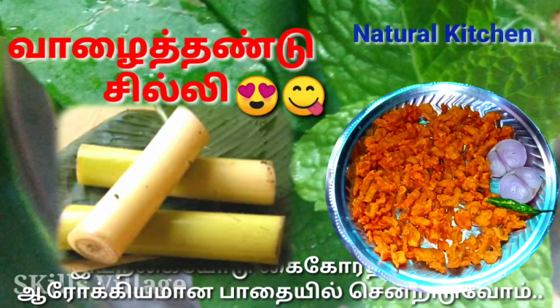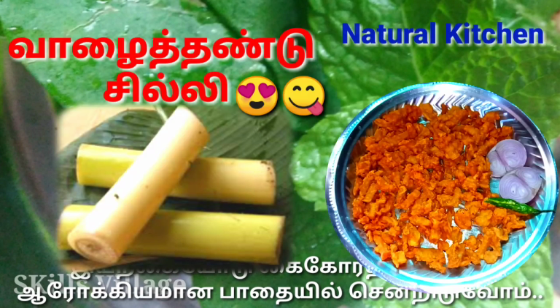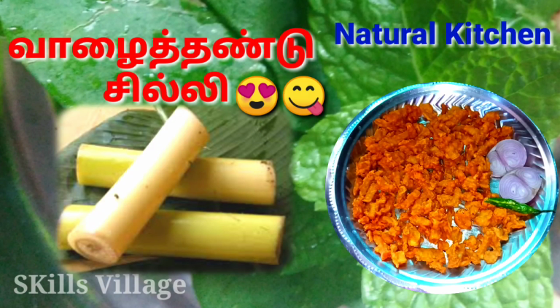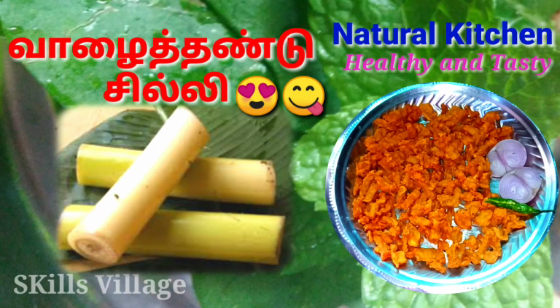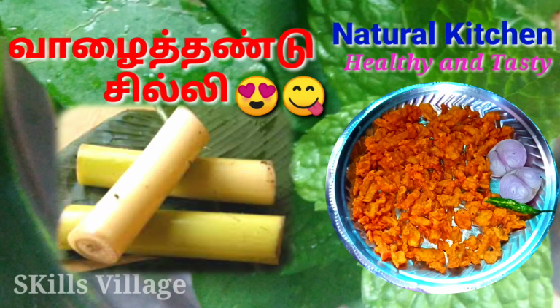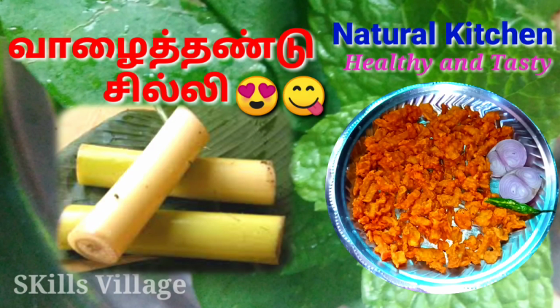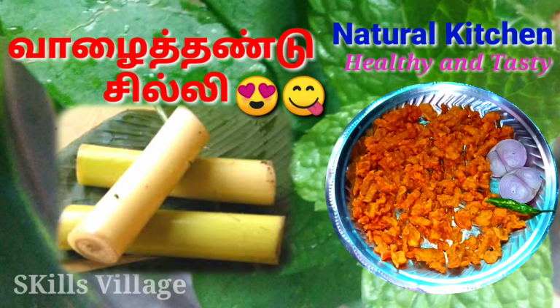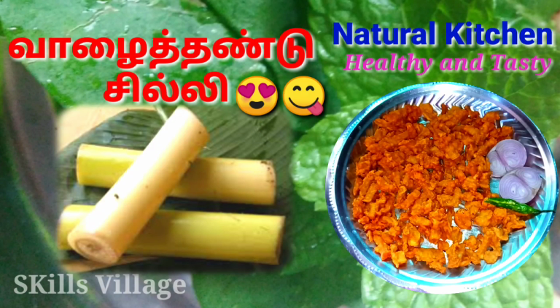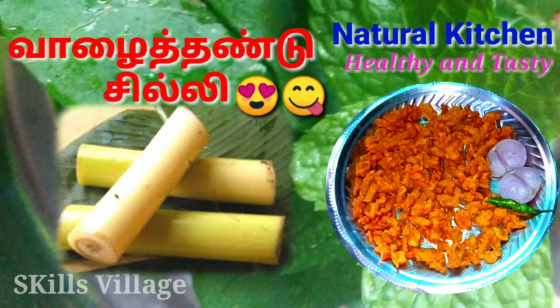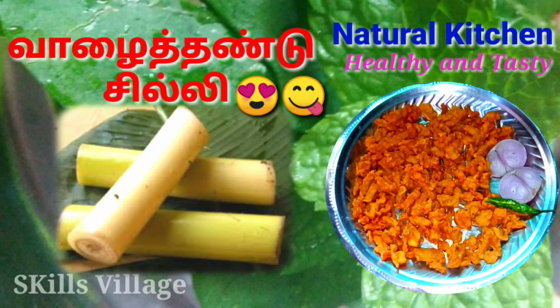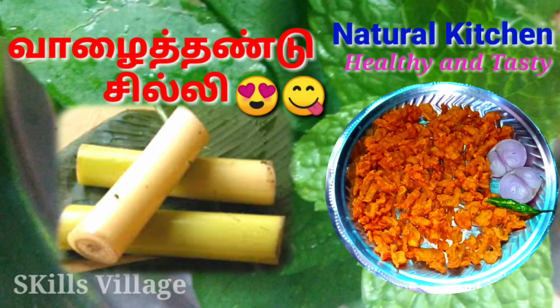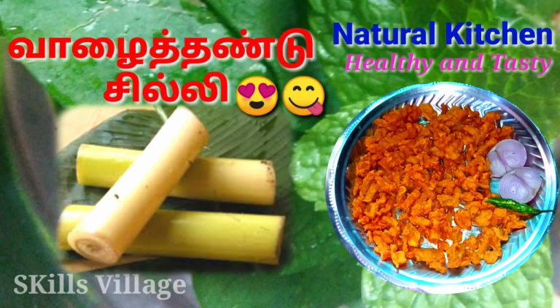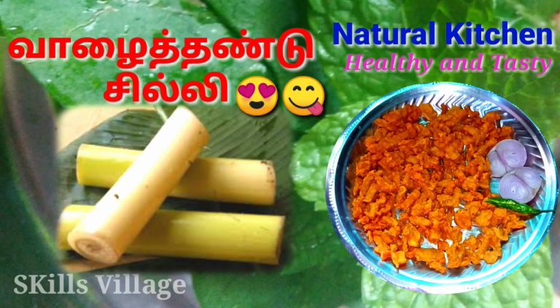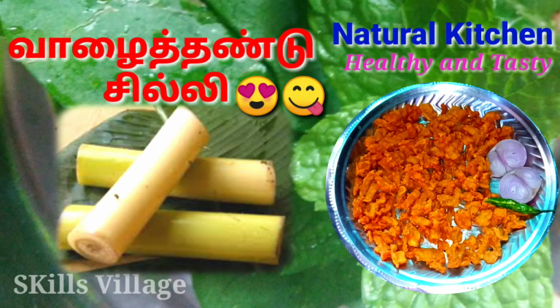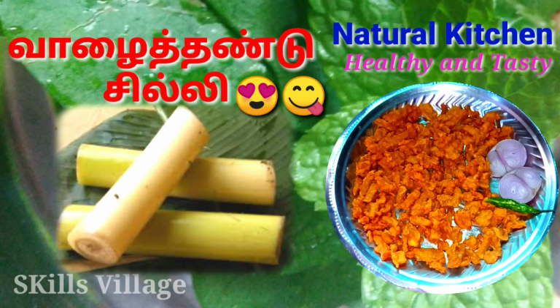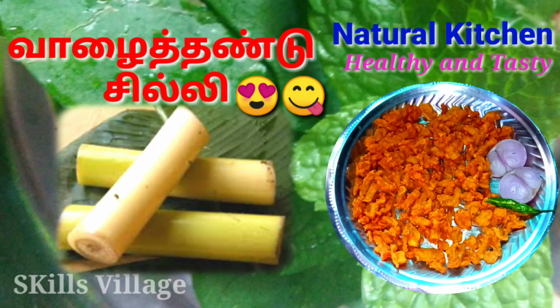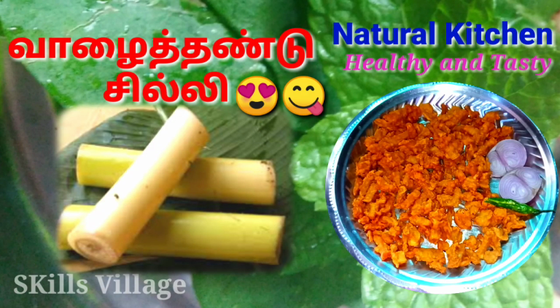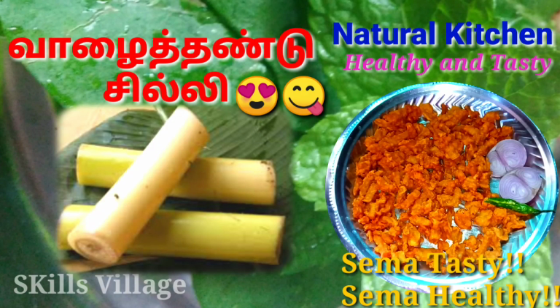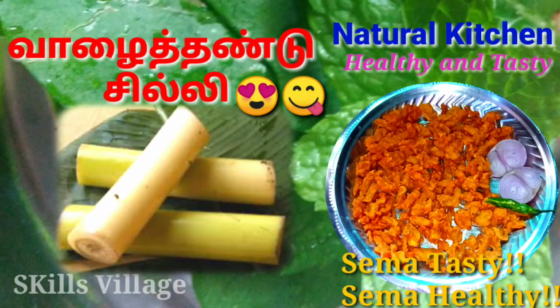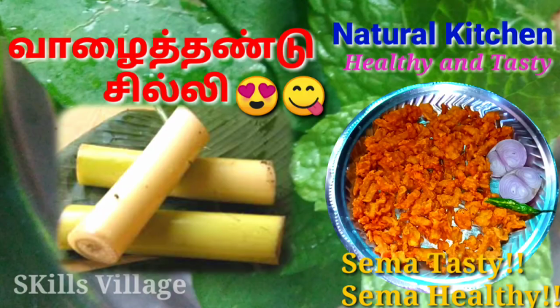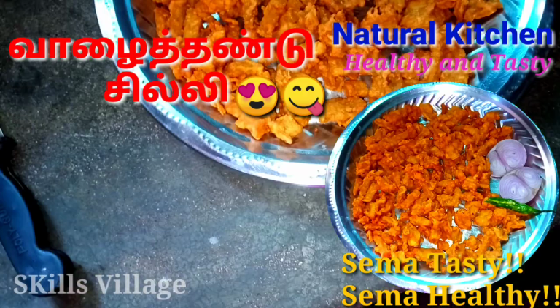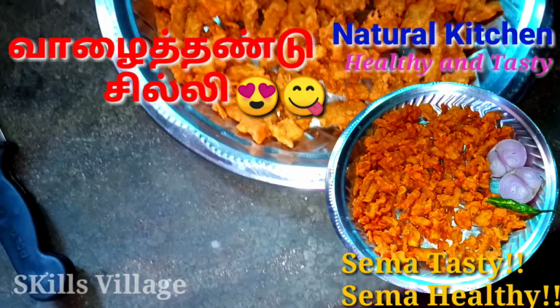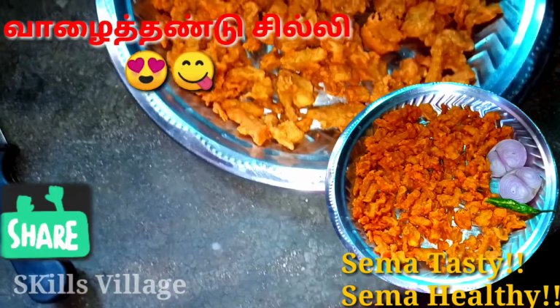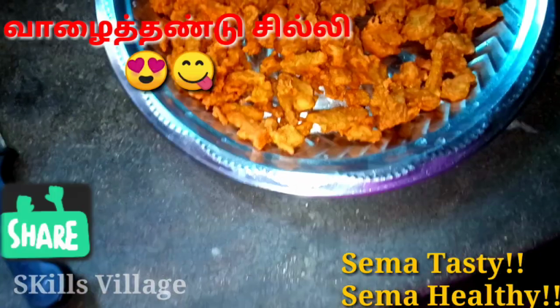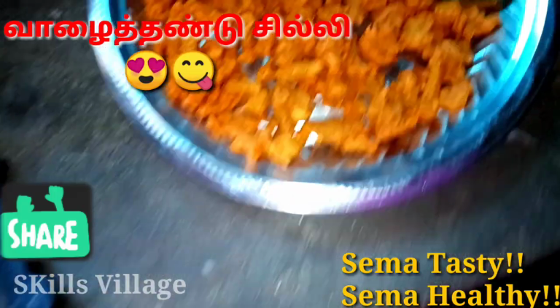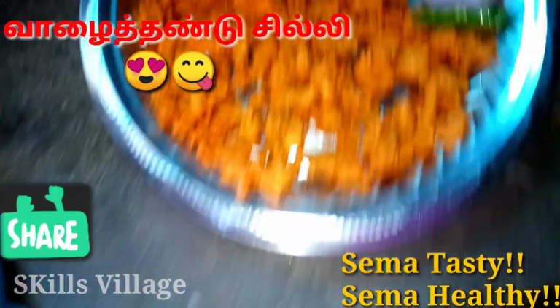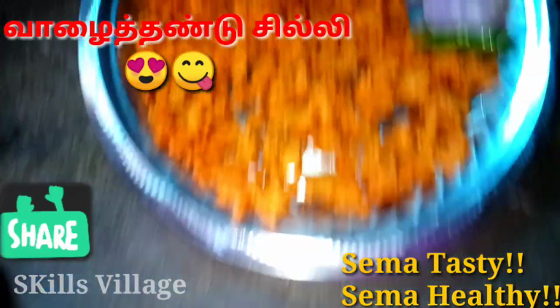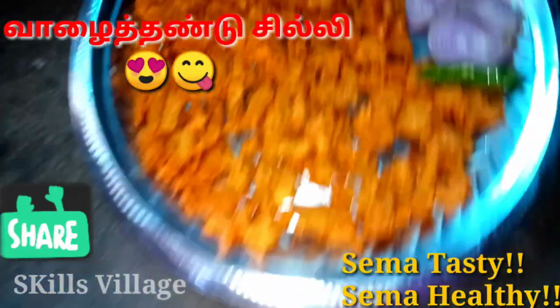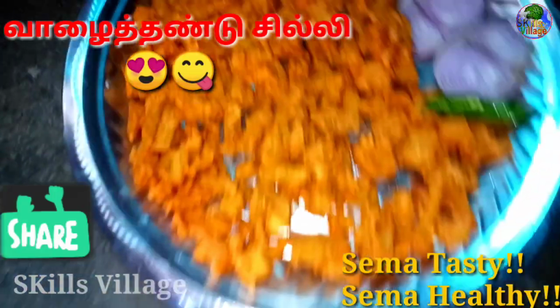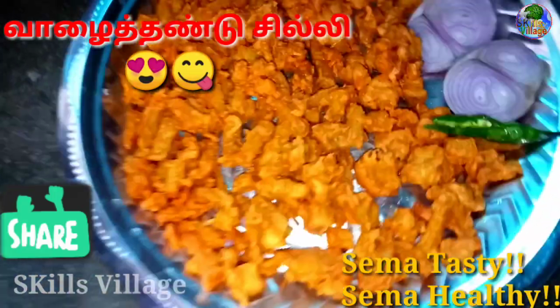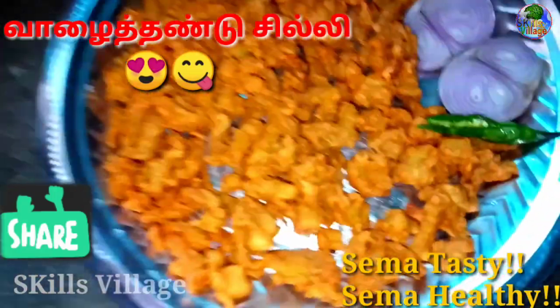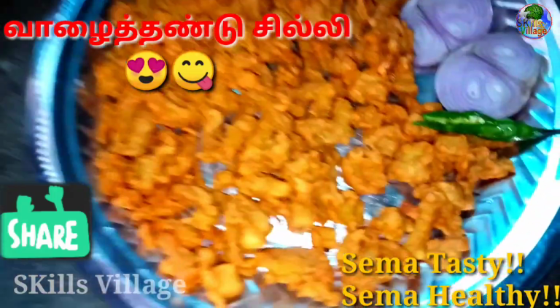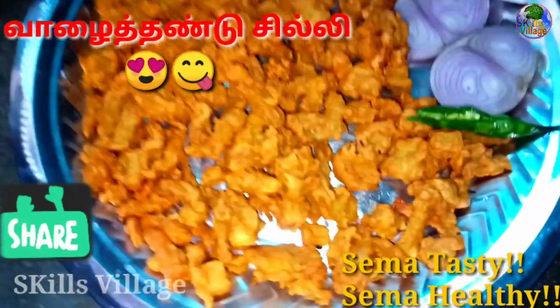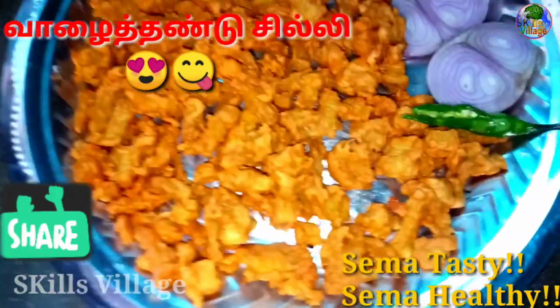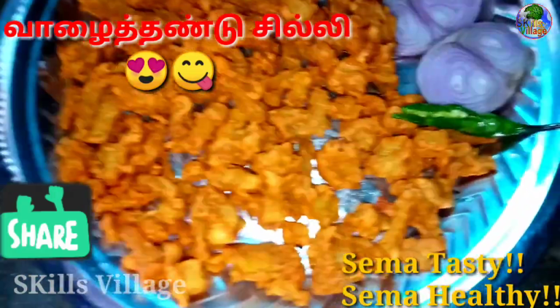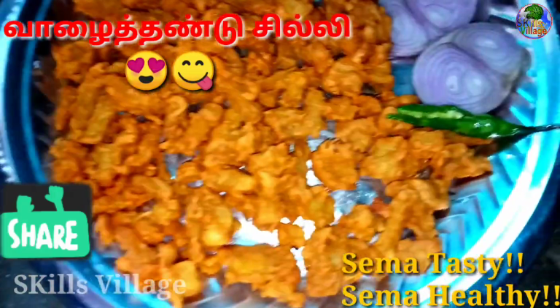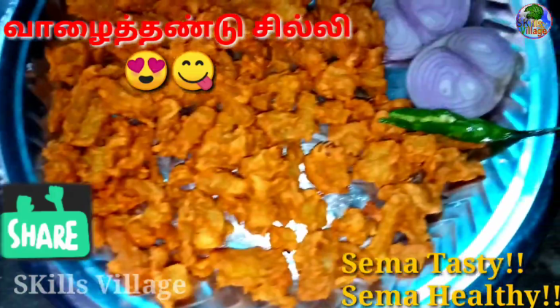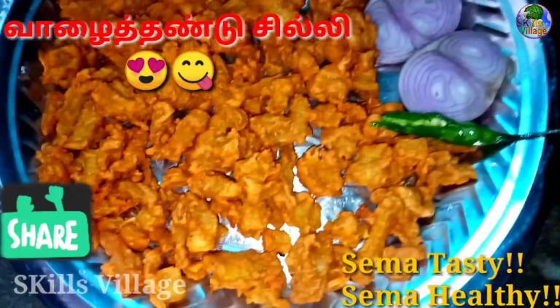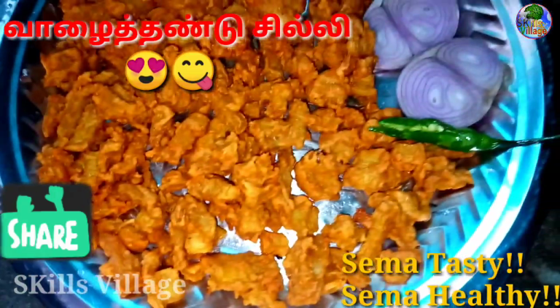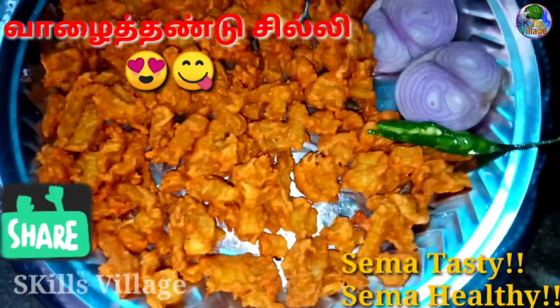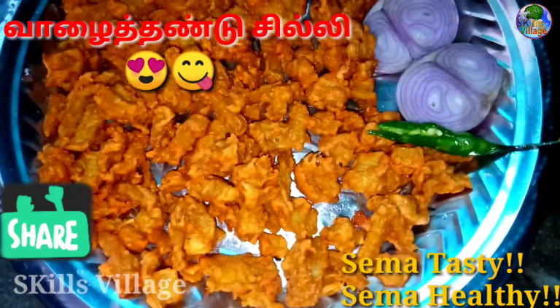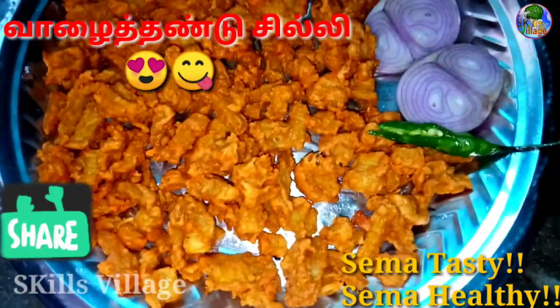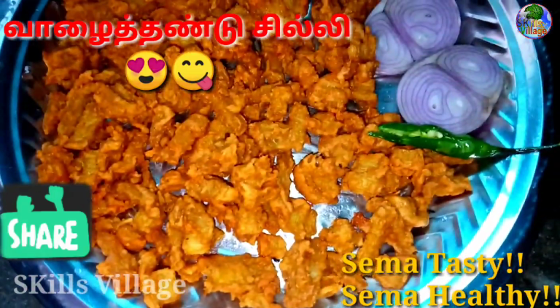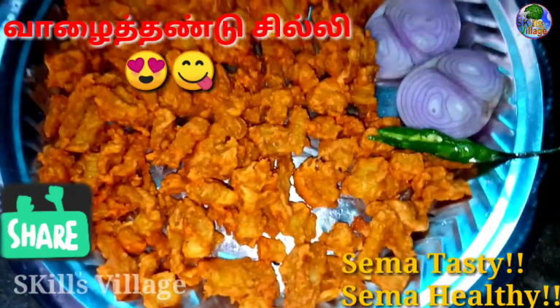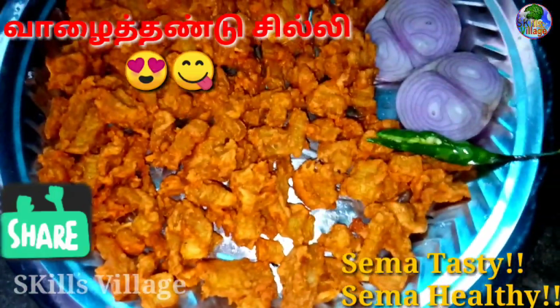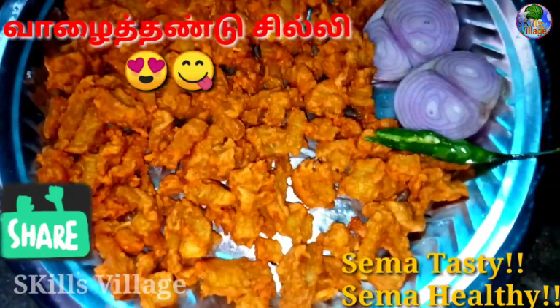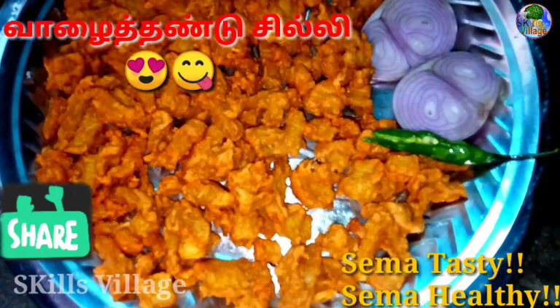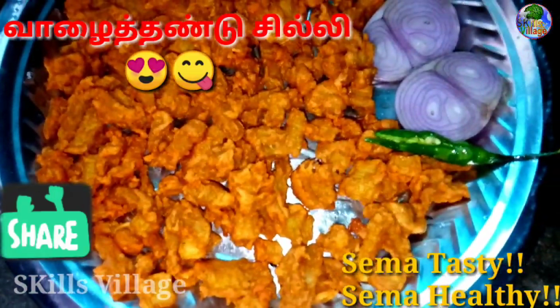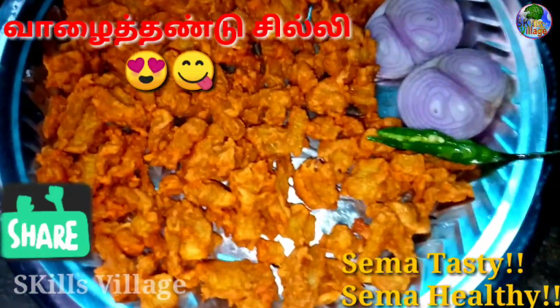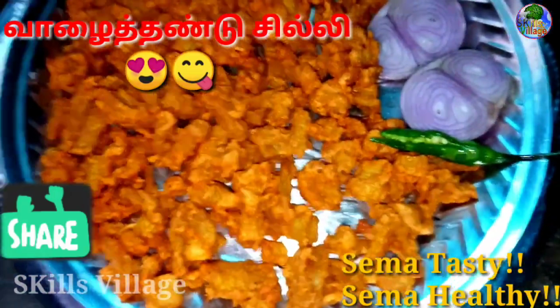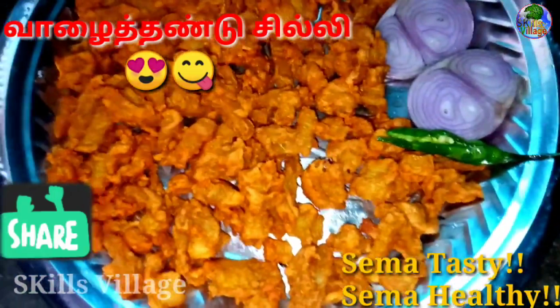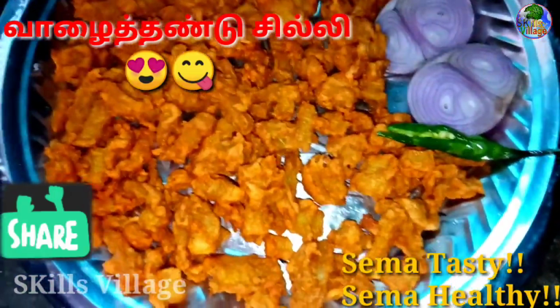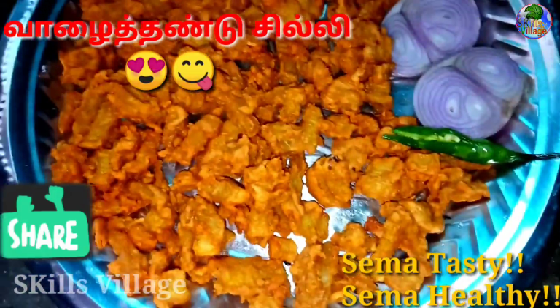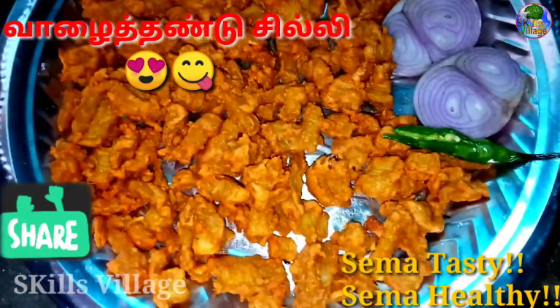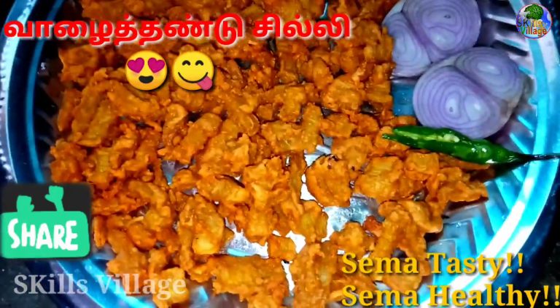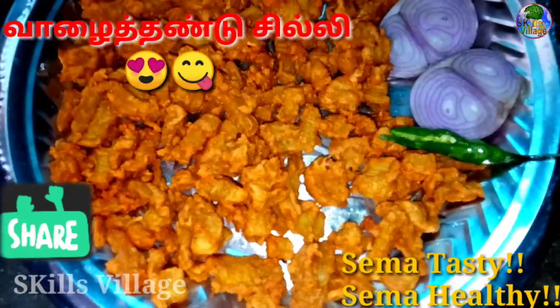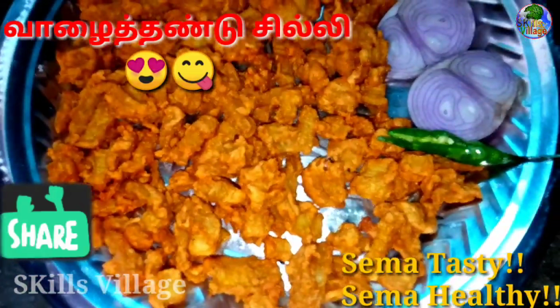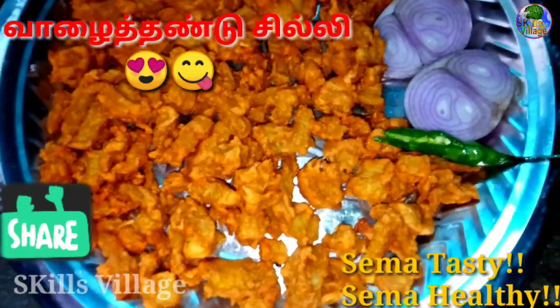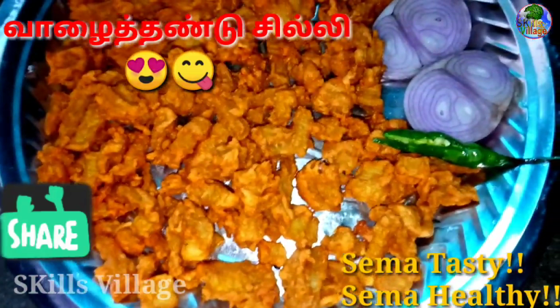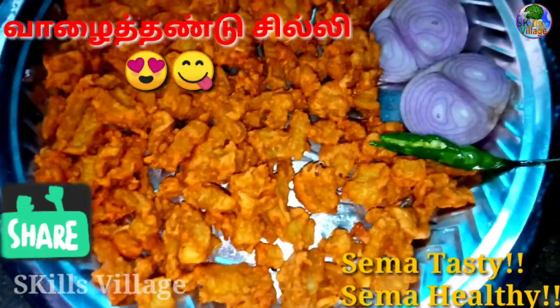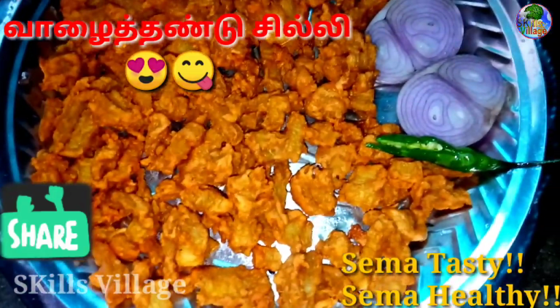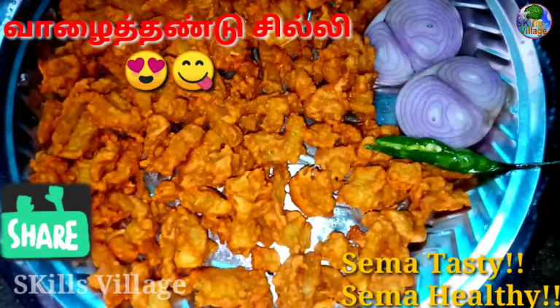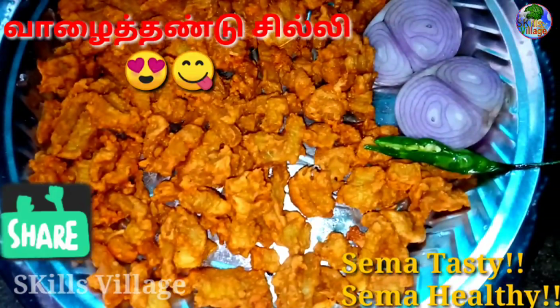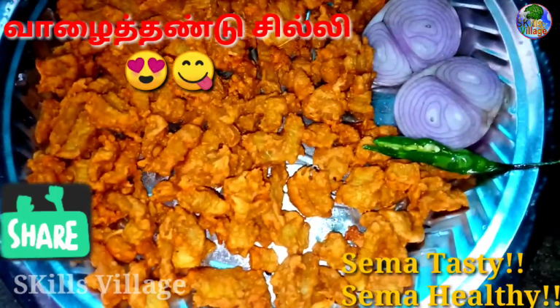Hi friends, welcome to Skilz Studio. We are going to talk about Arumia and healthy food.